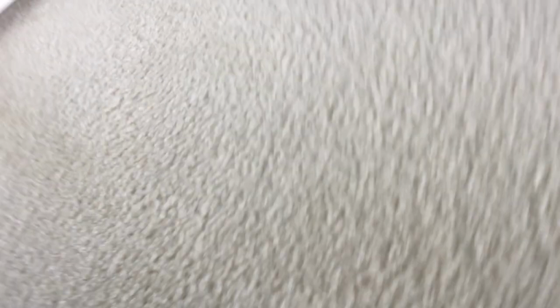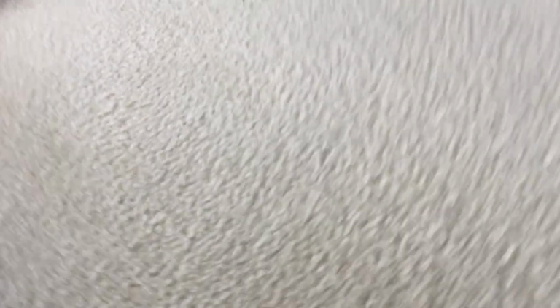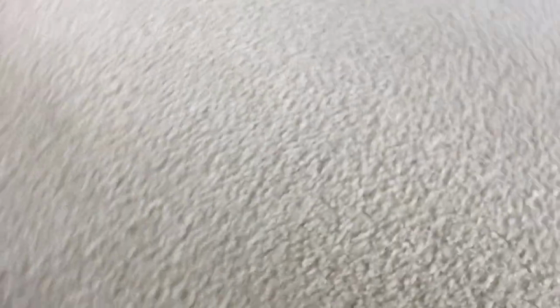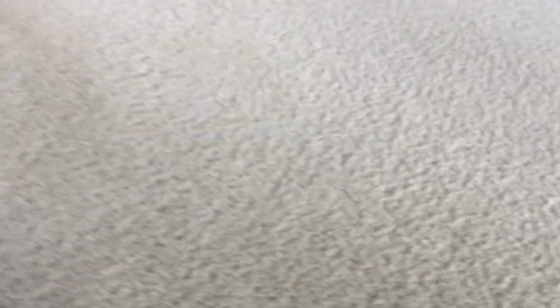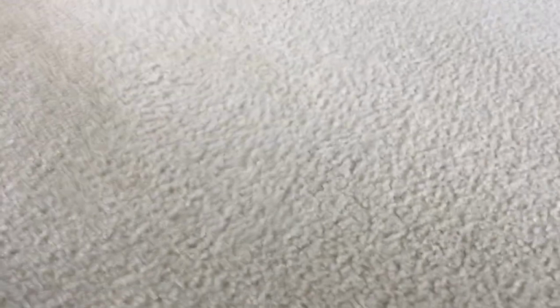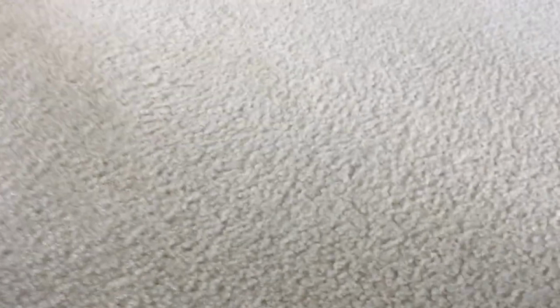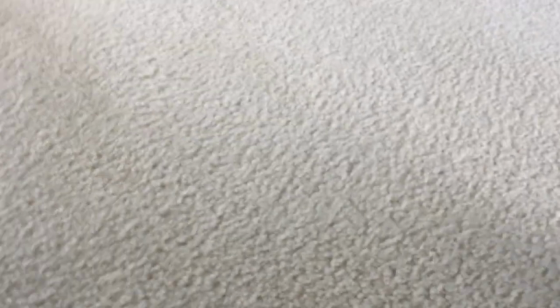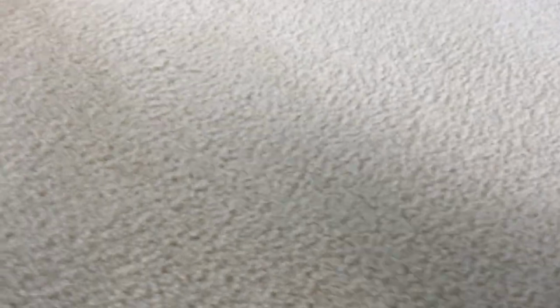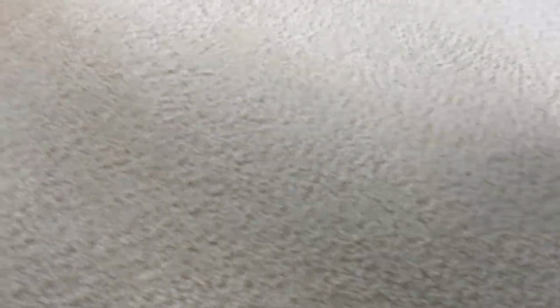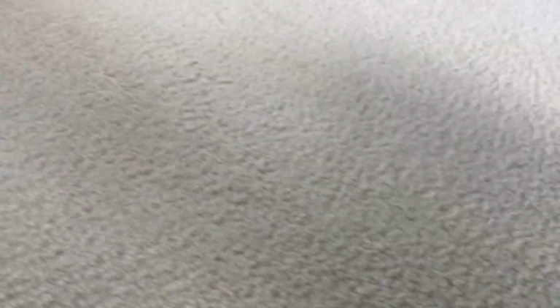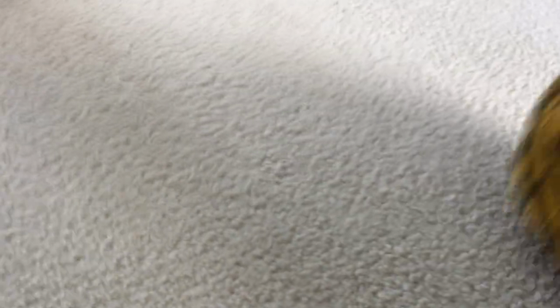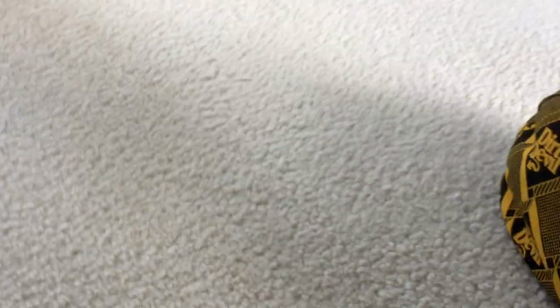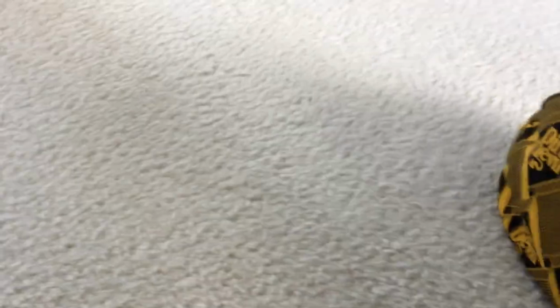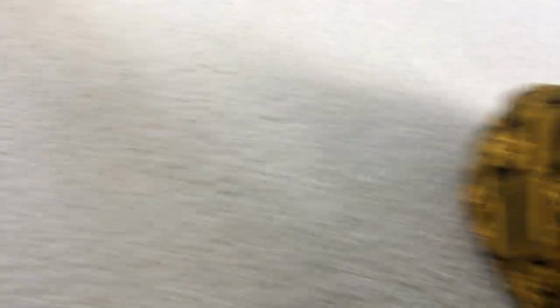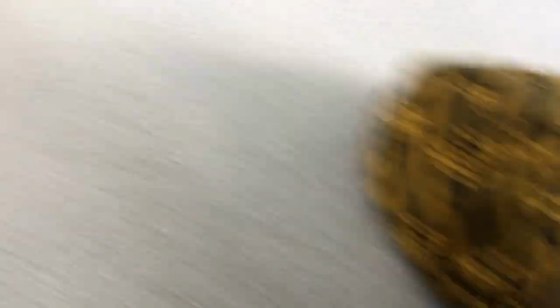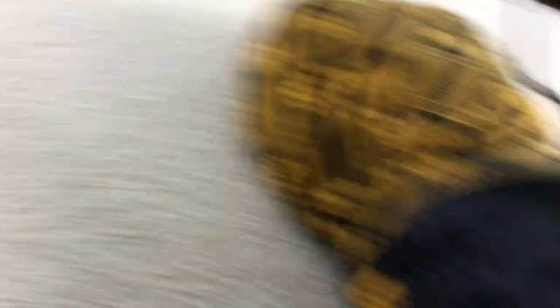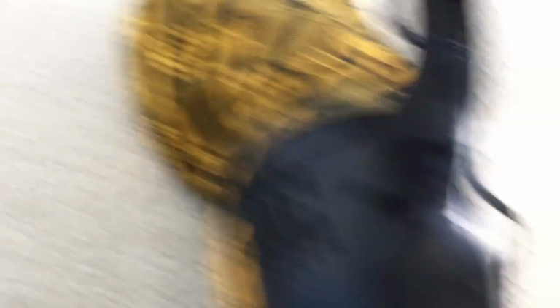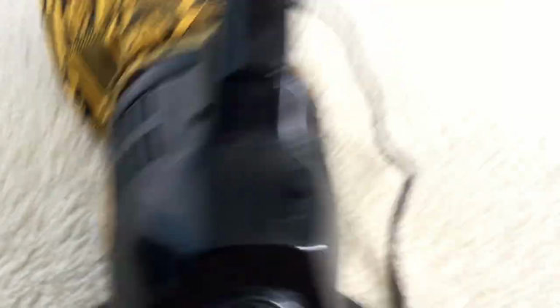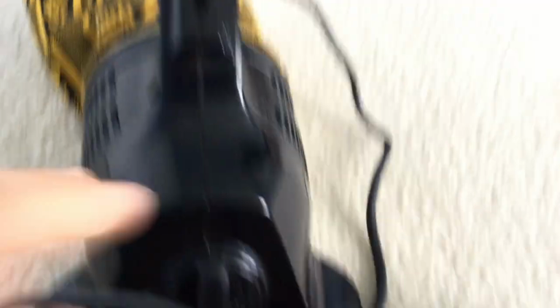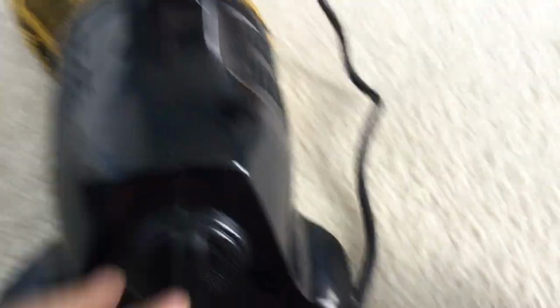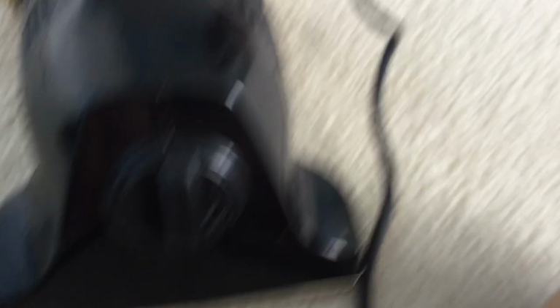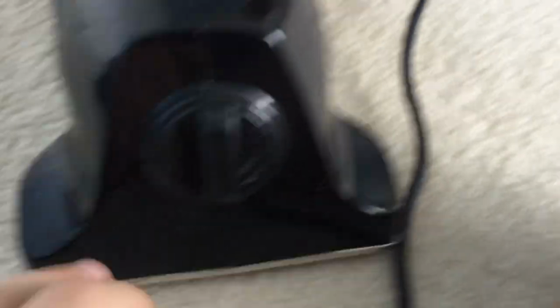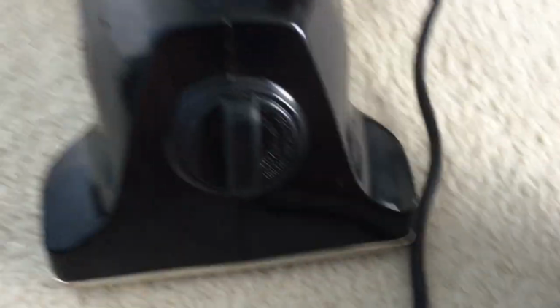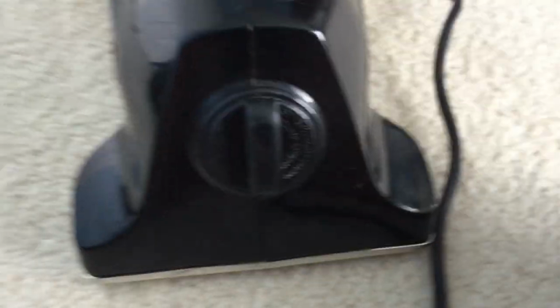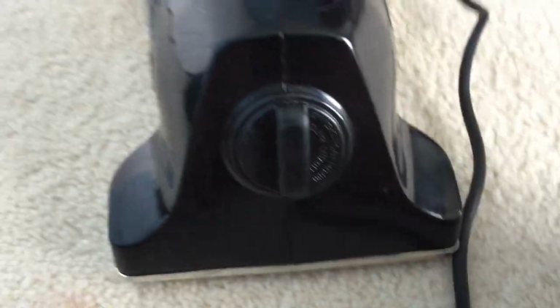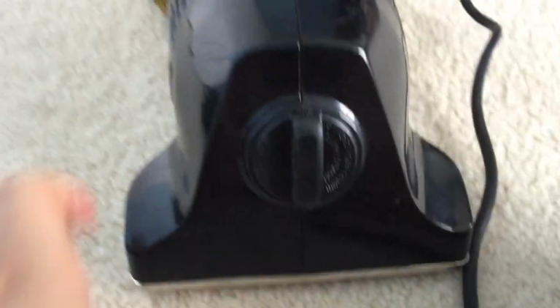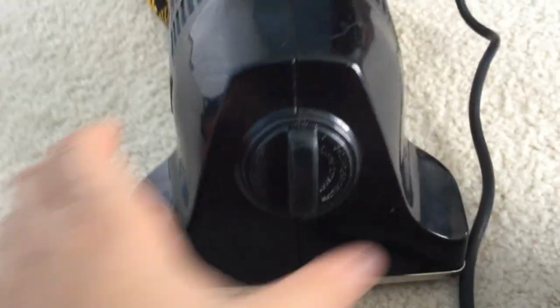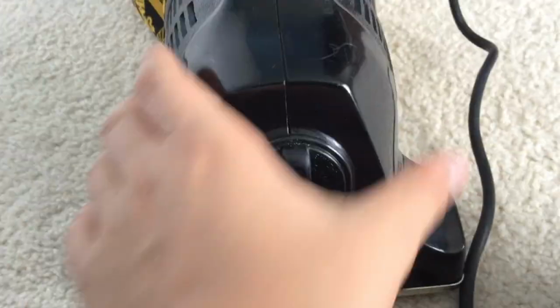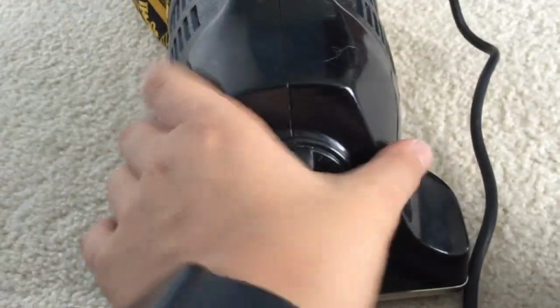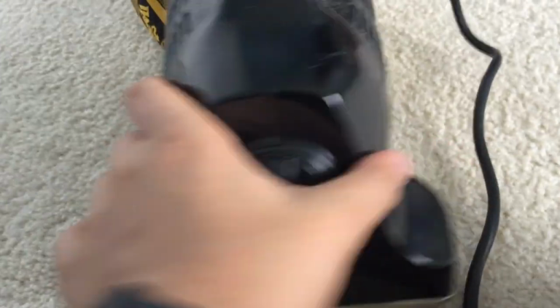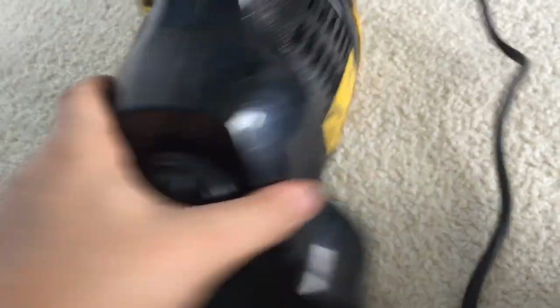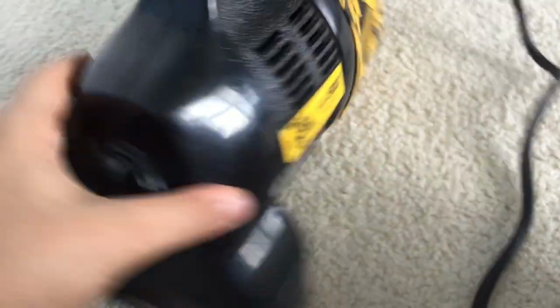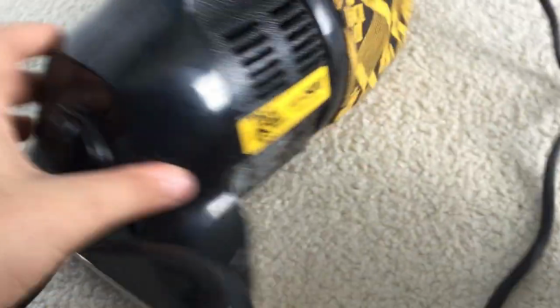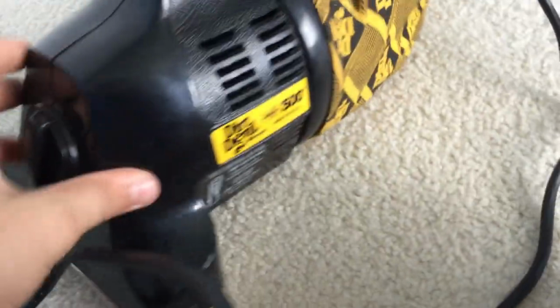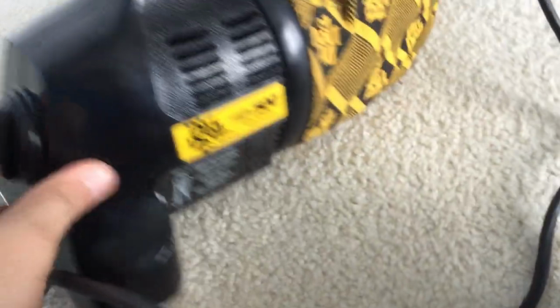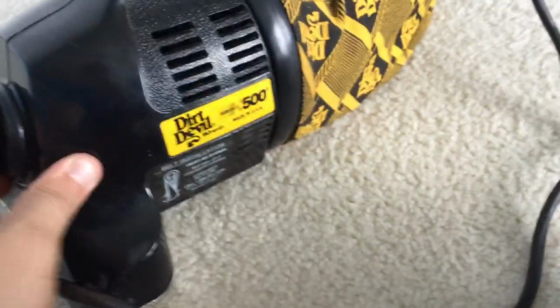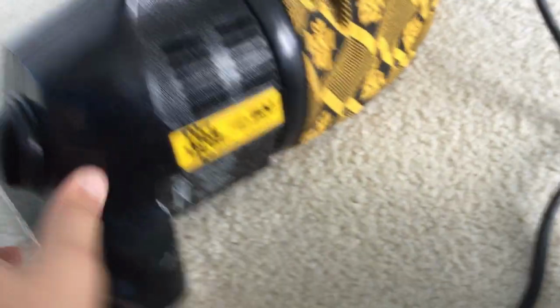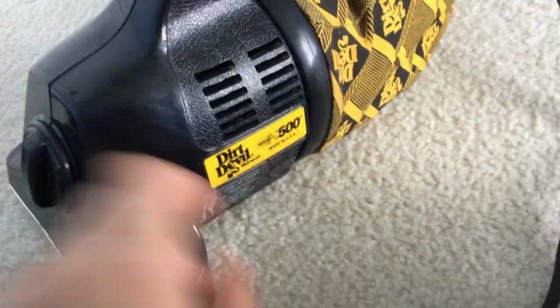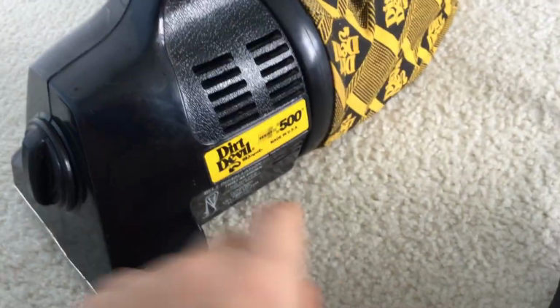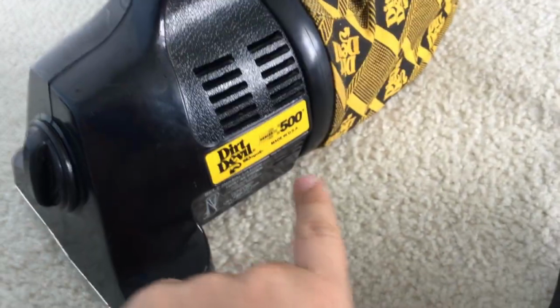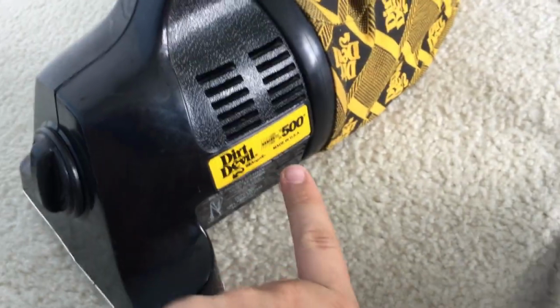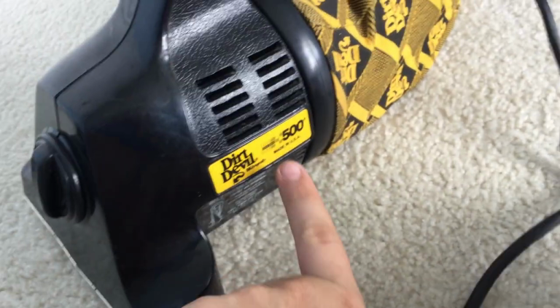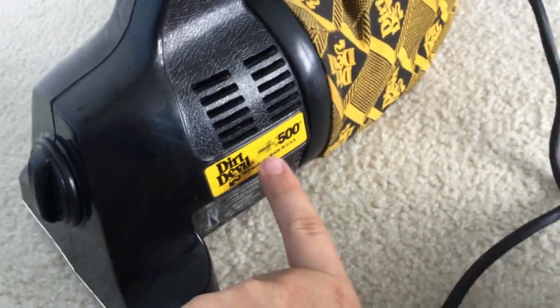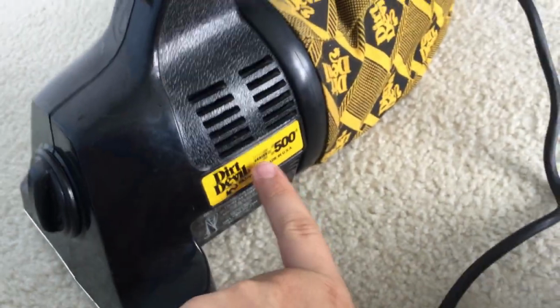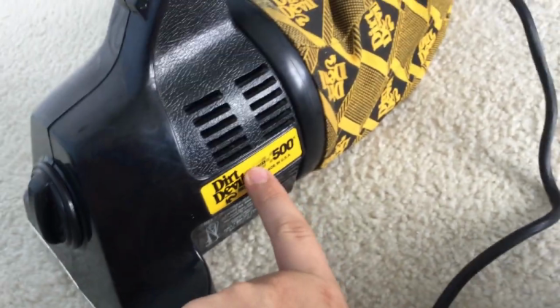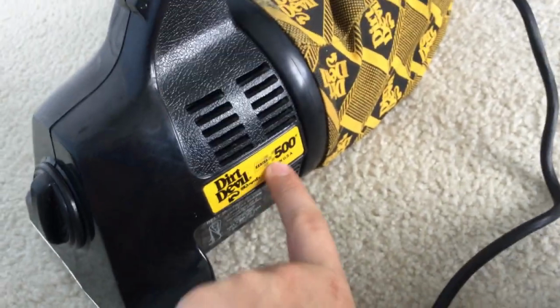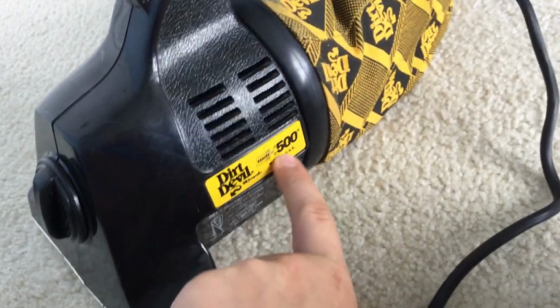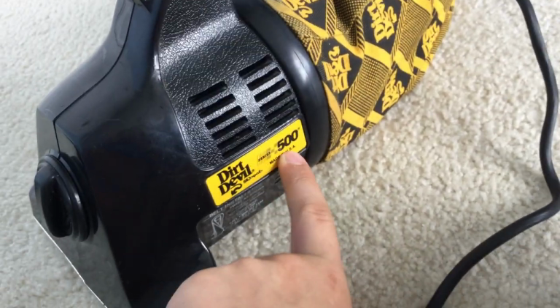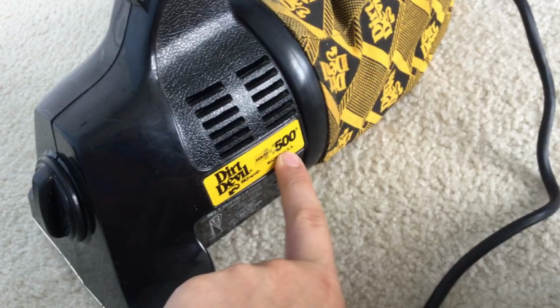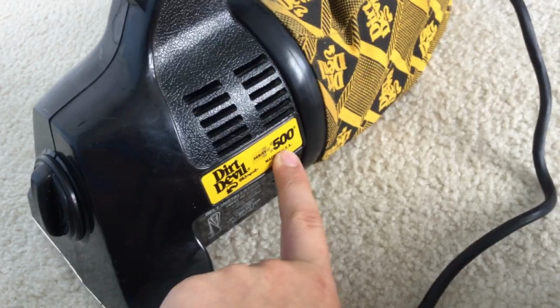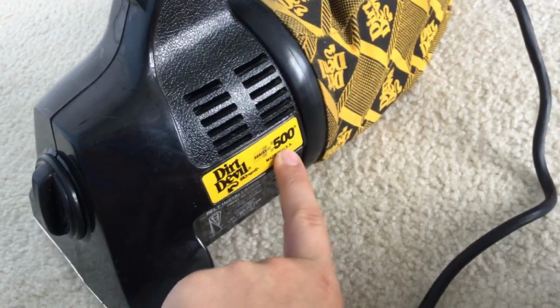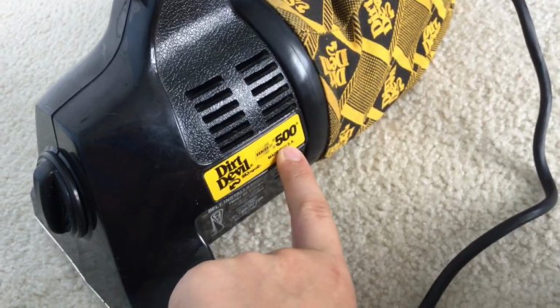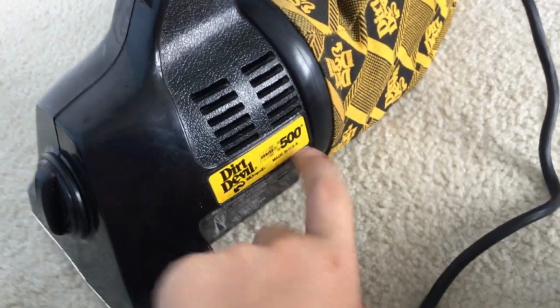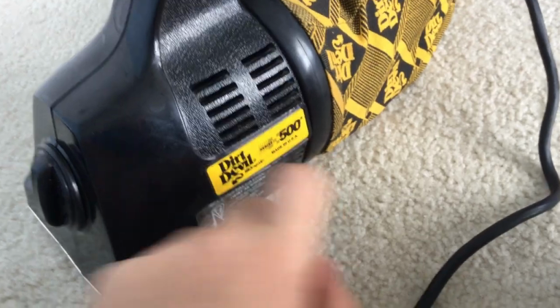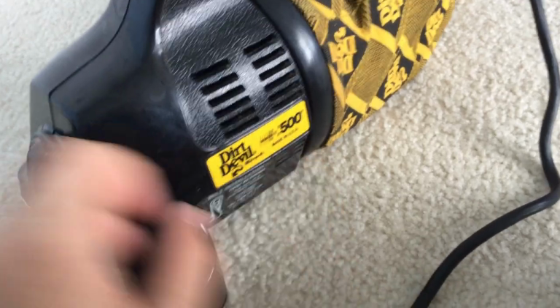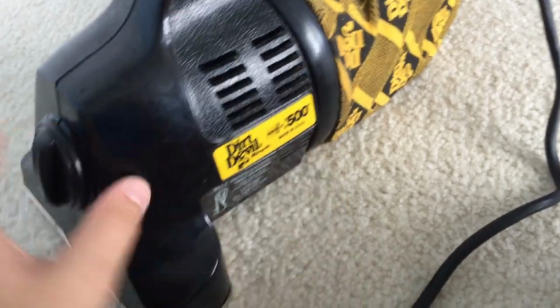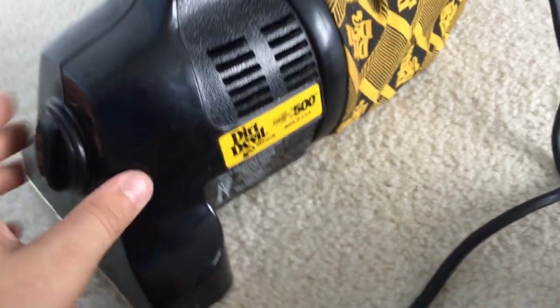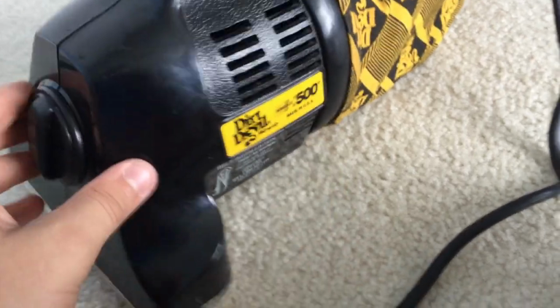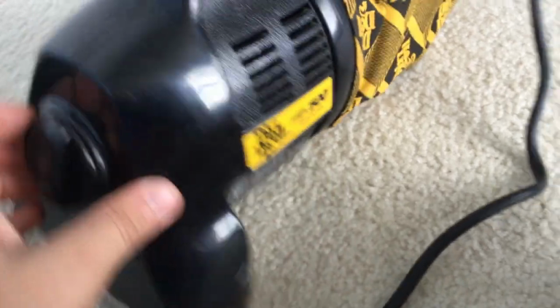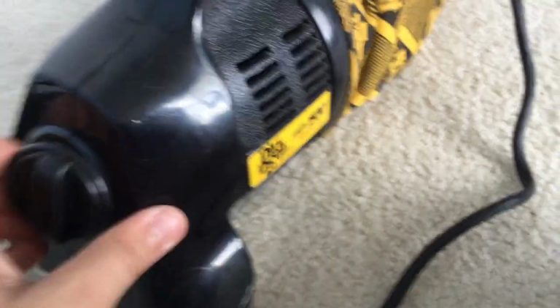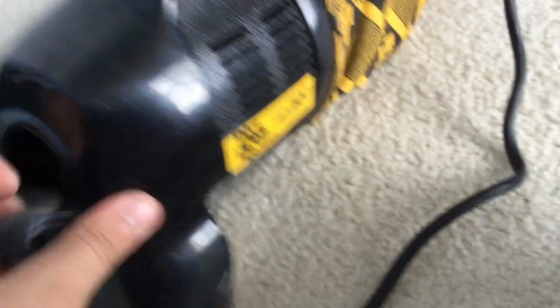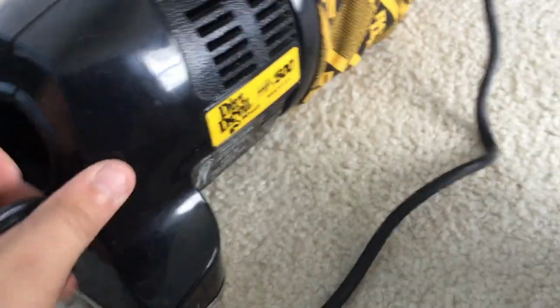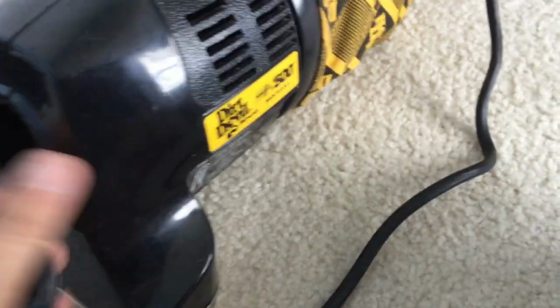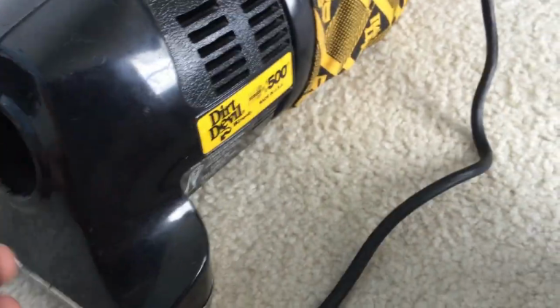Hey guys, it's Toph, and today we're going to do a belt change on this Dirt Double DD520, also known as the Series 500 hand vac.